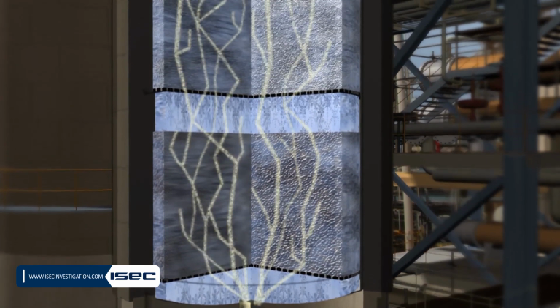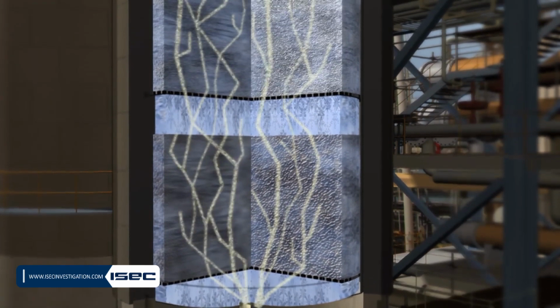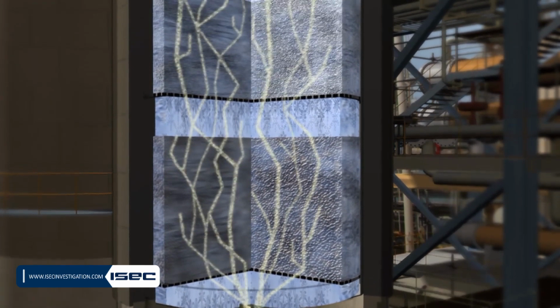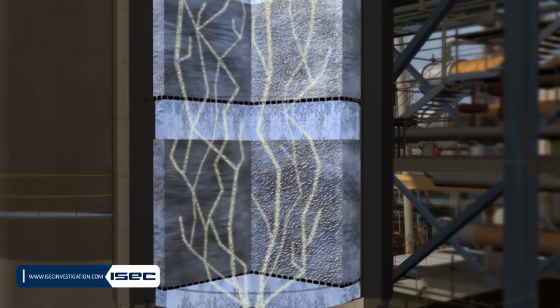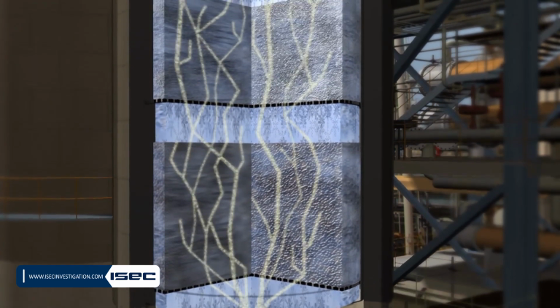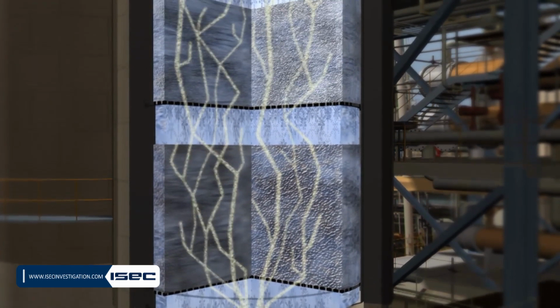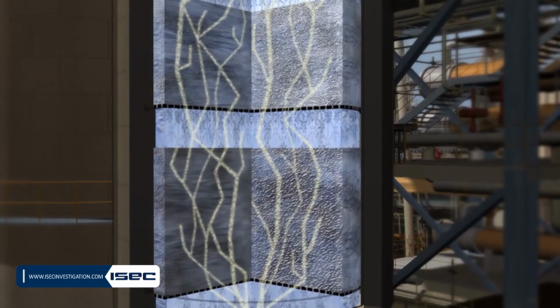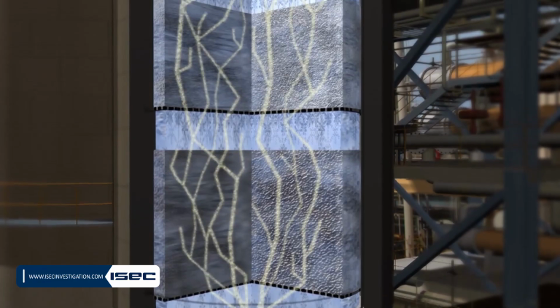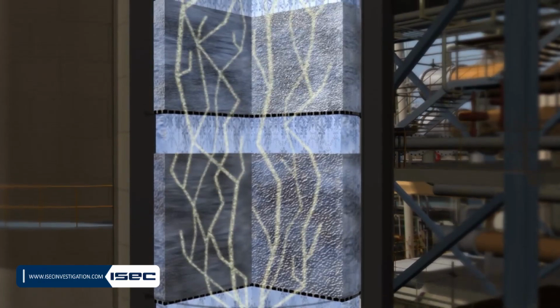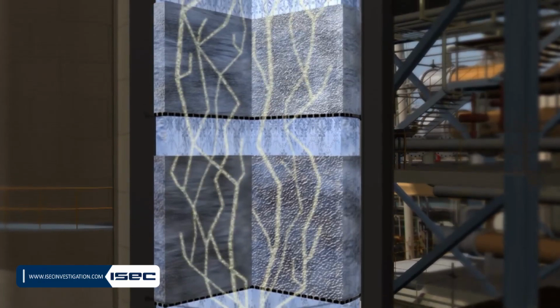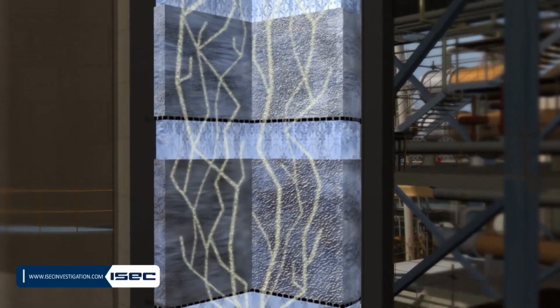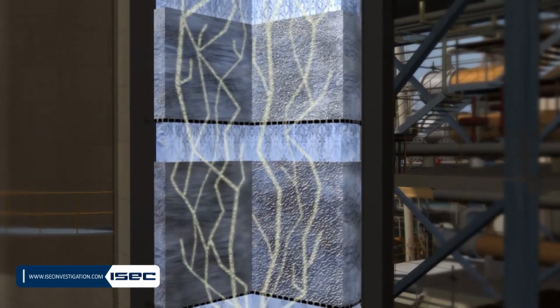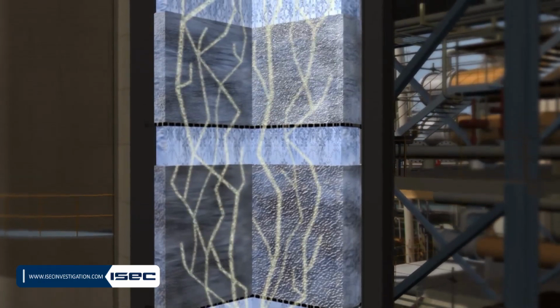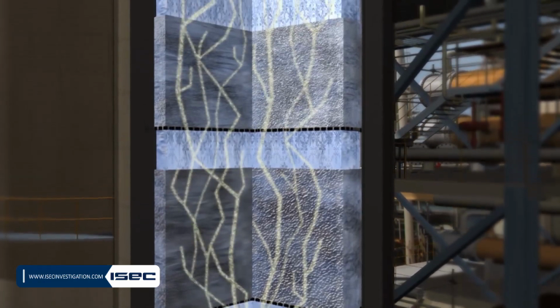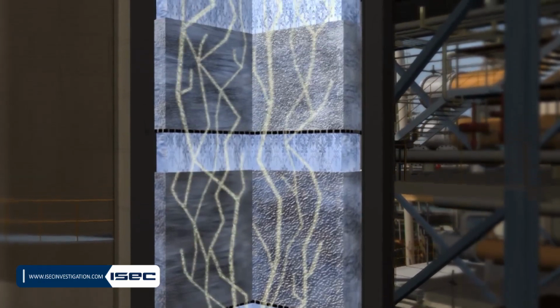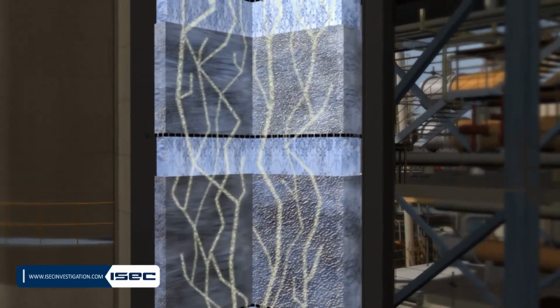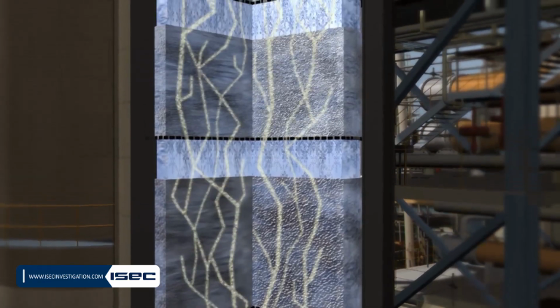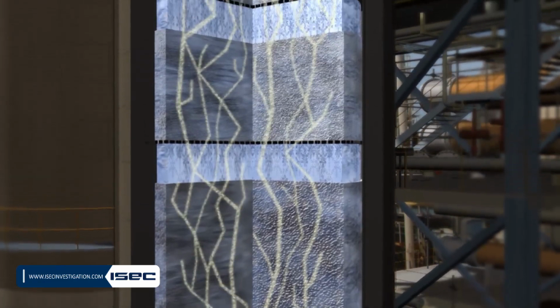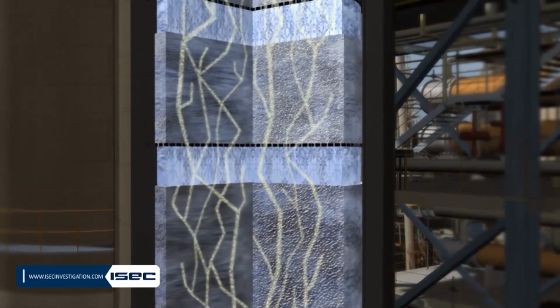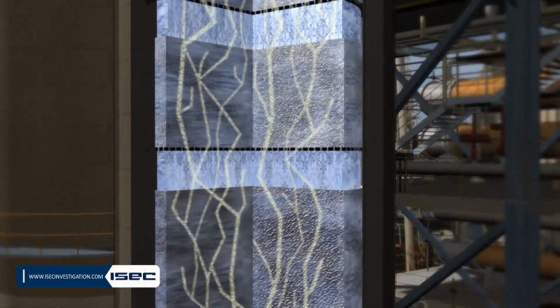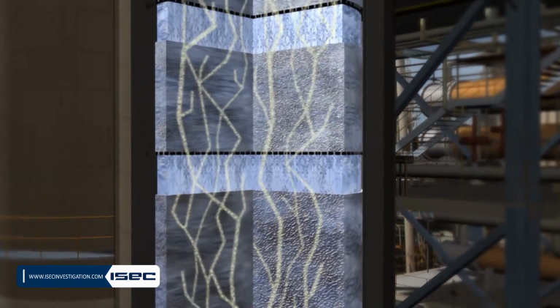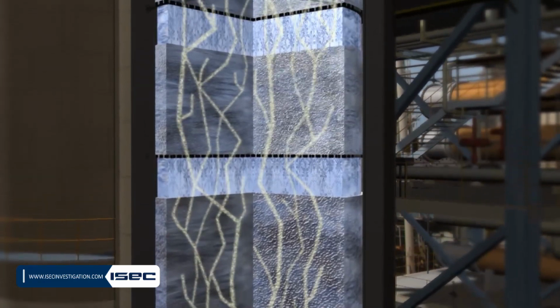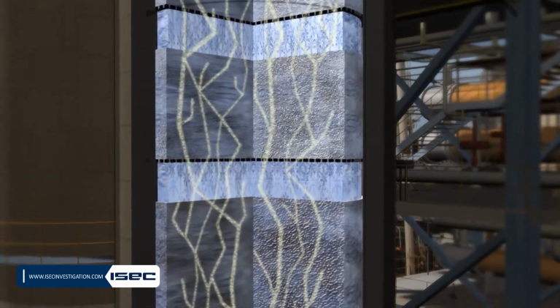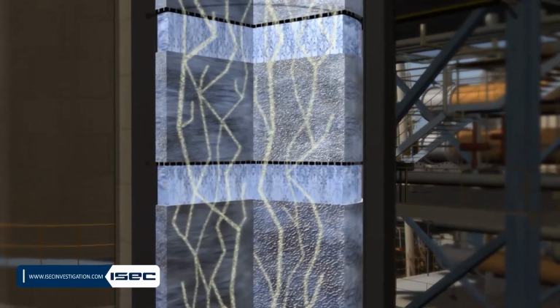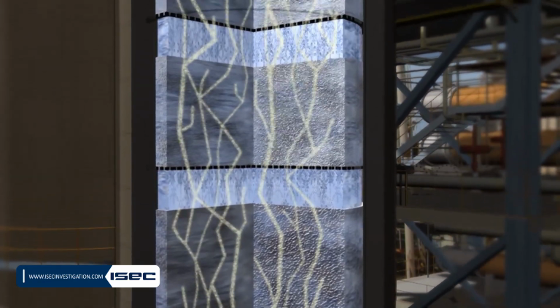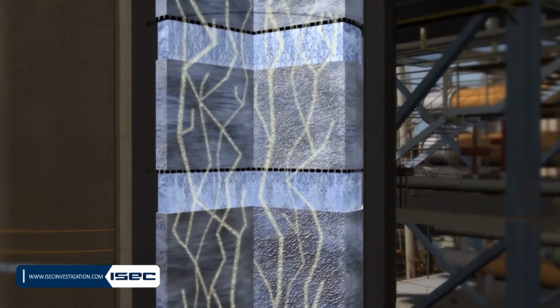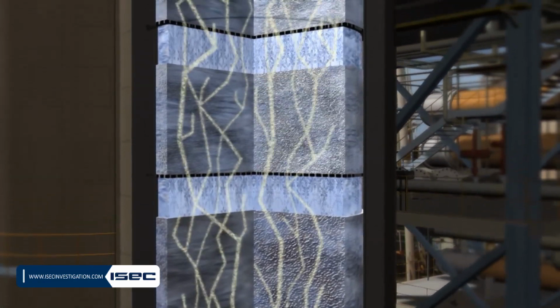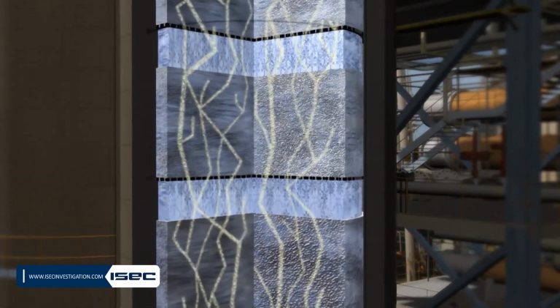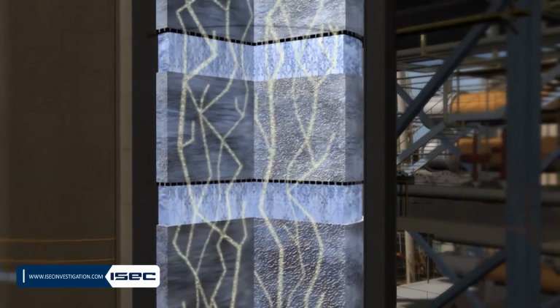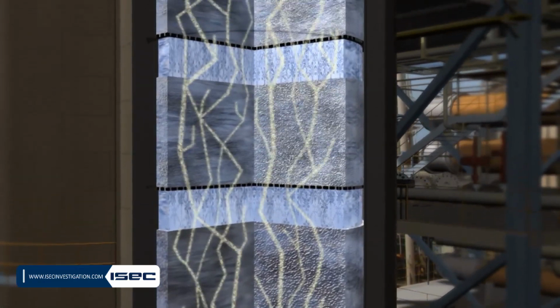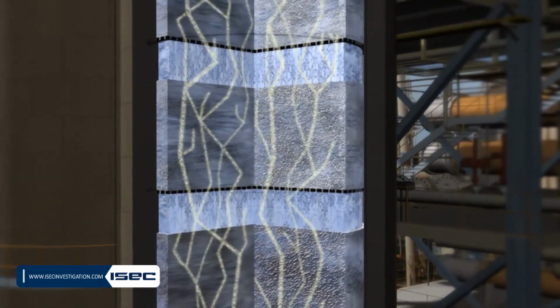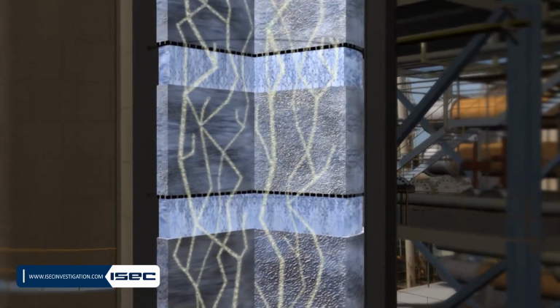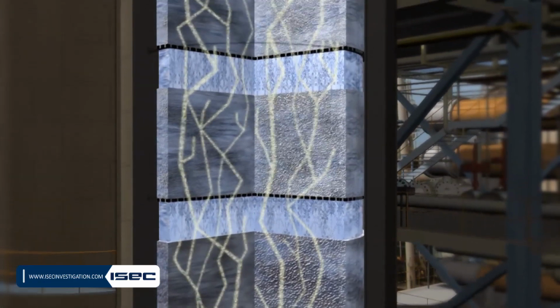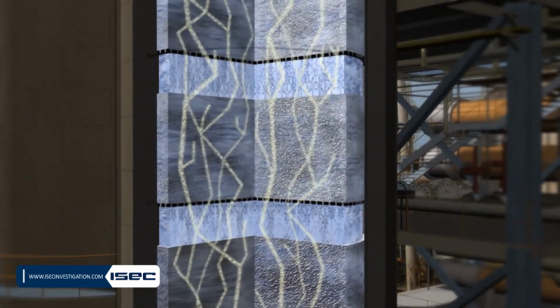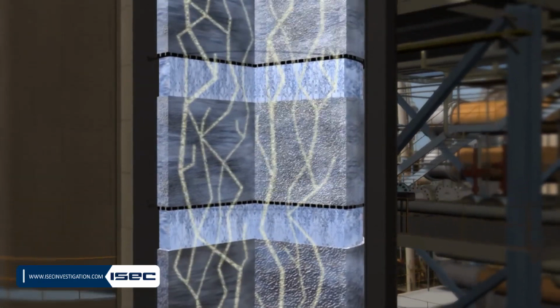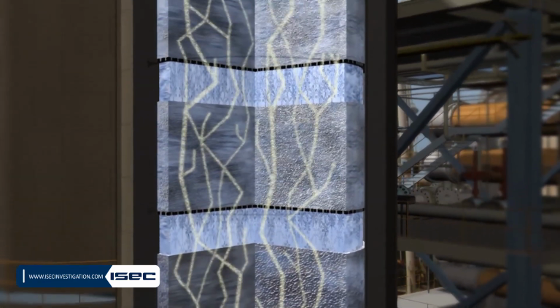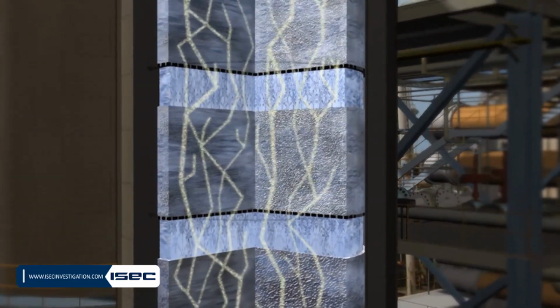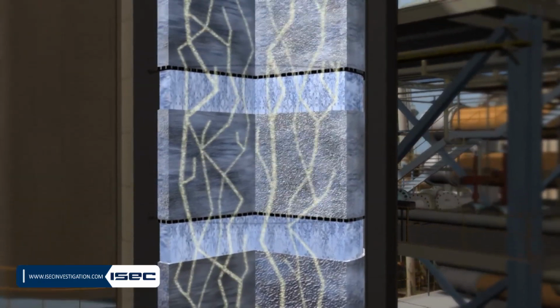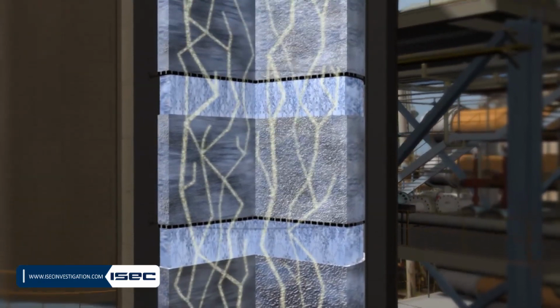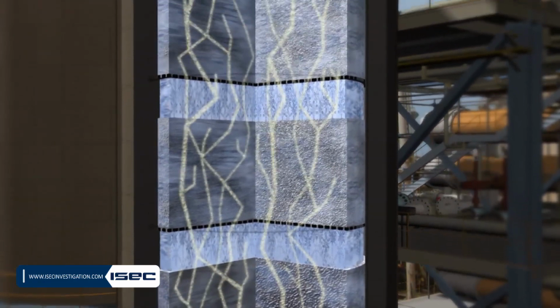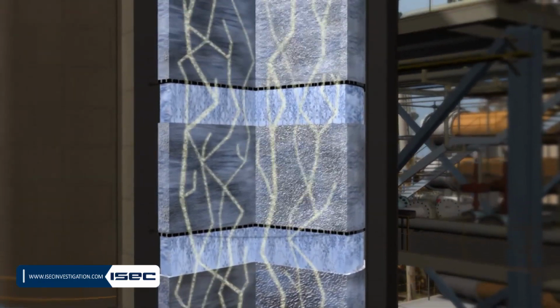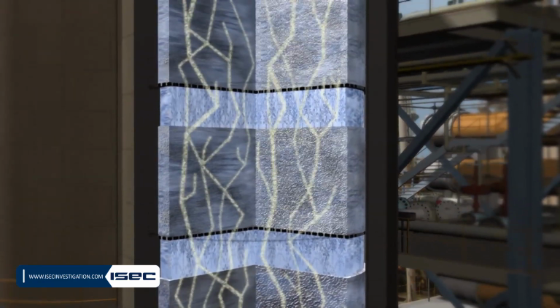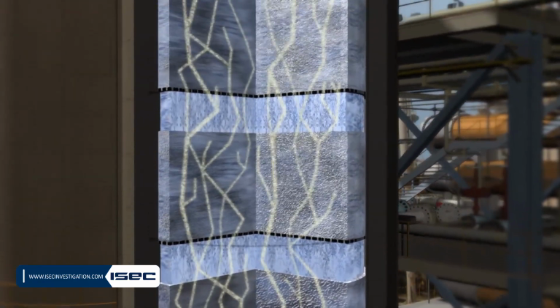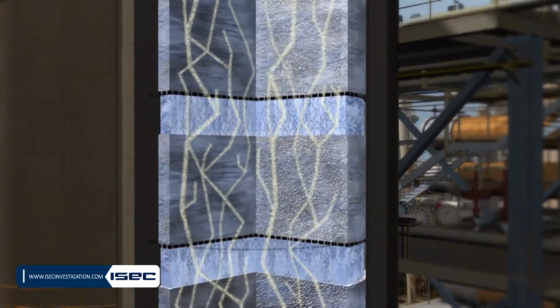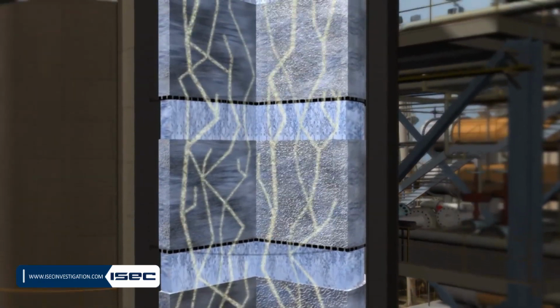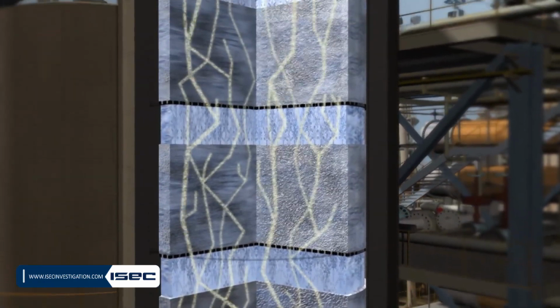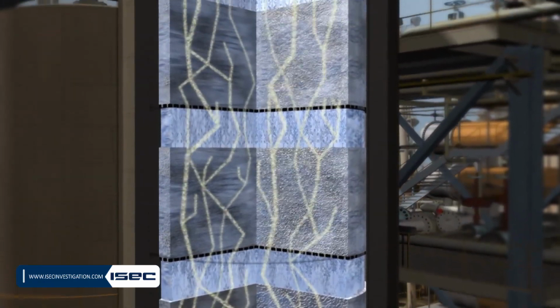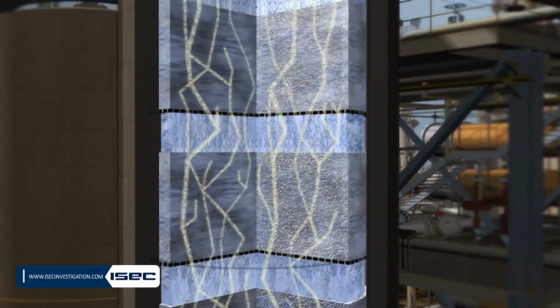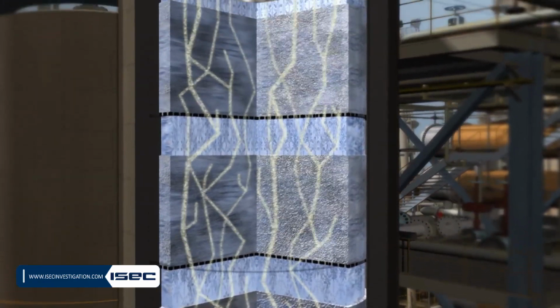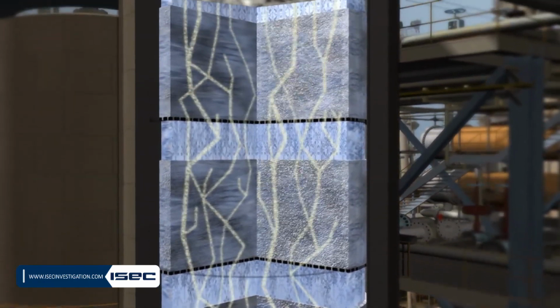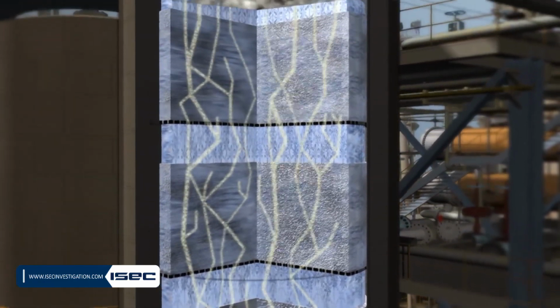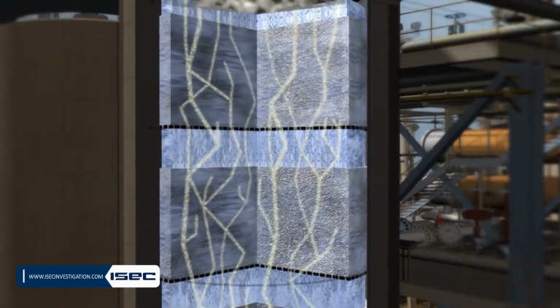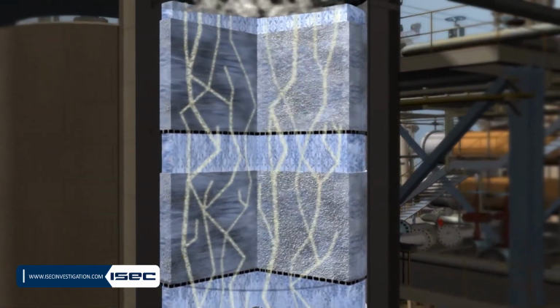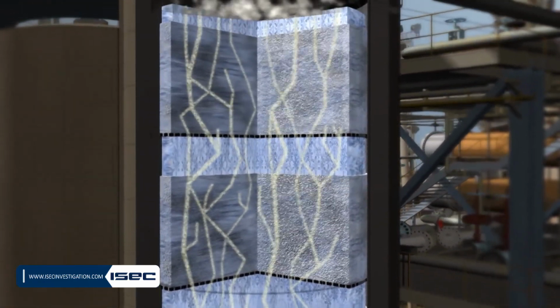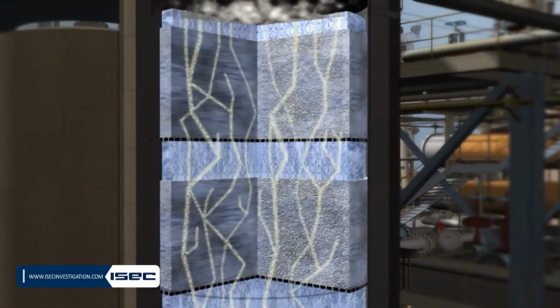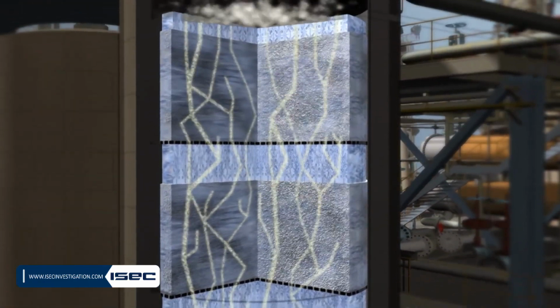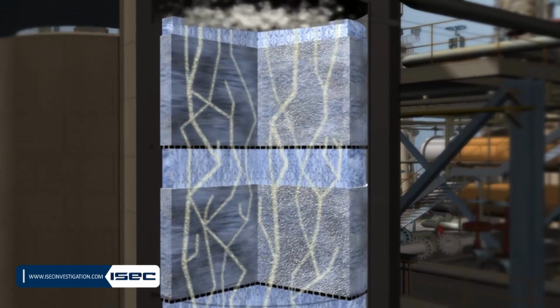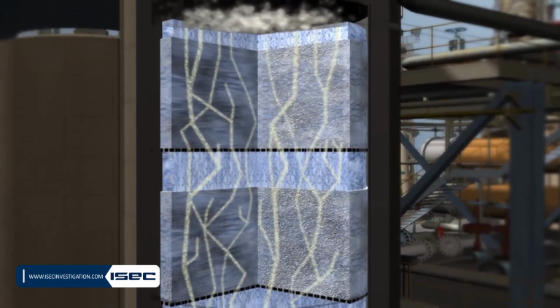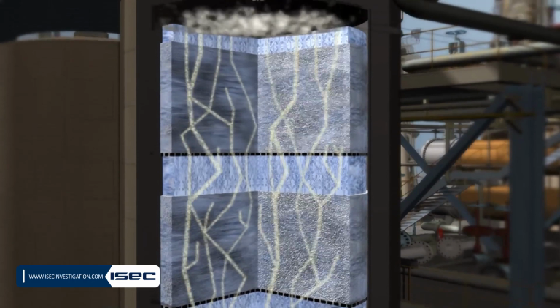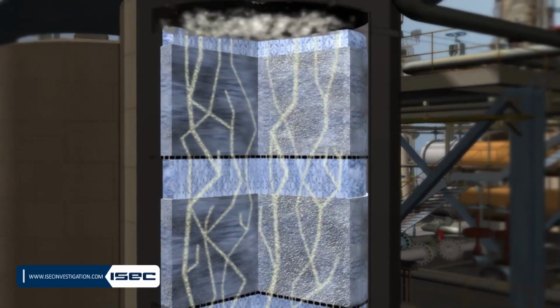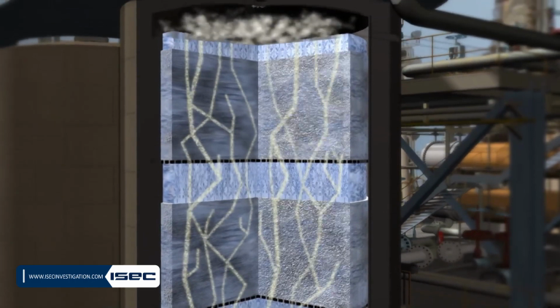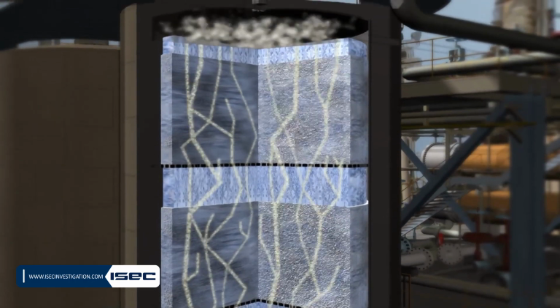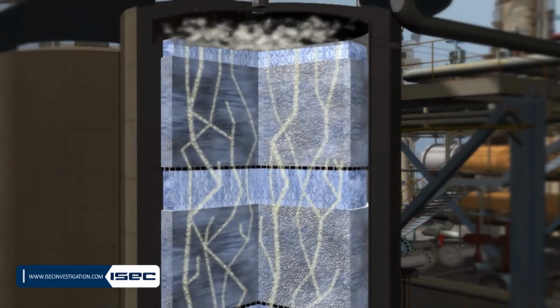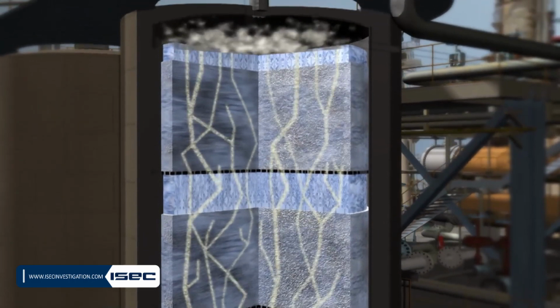If the hydrate had not formed, all the propane could have been evaporated and purged to the flare with the nitrogen.